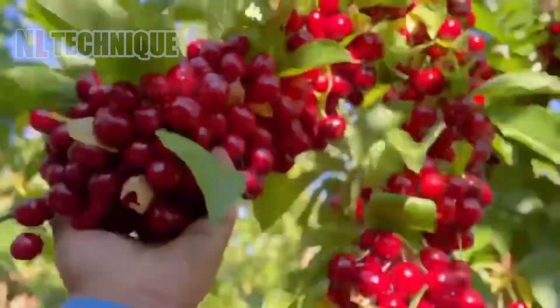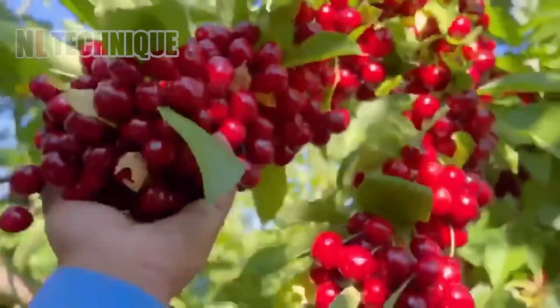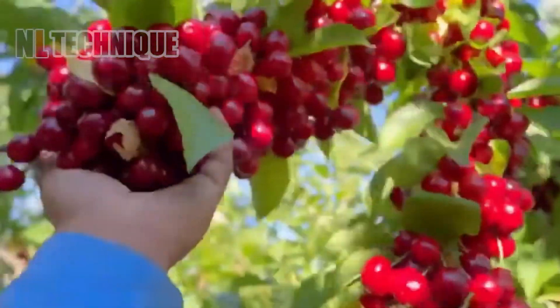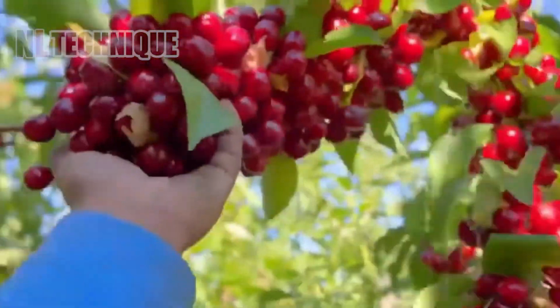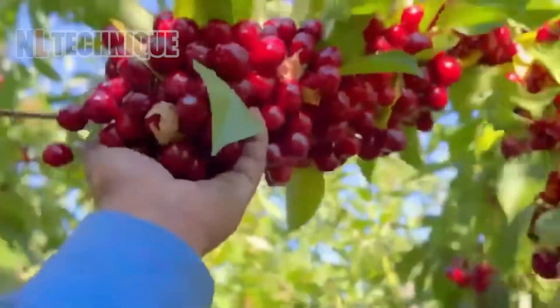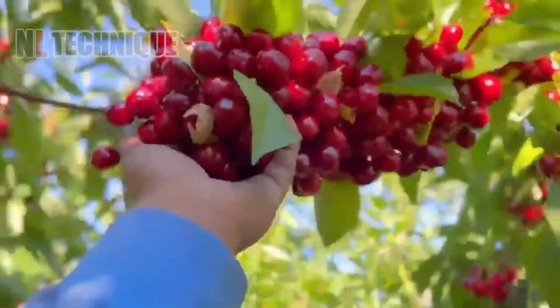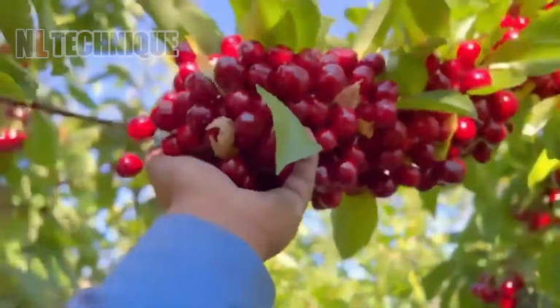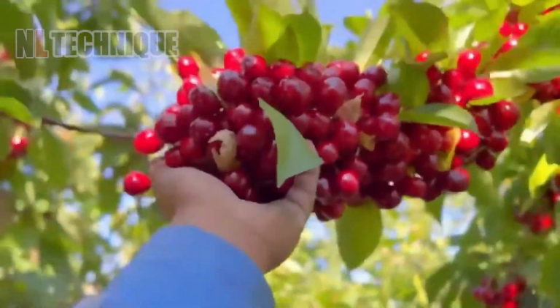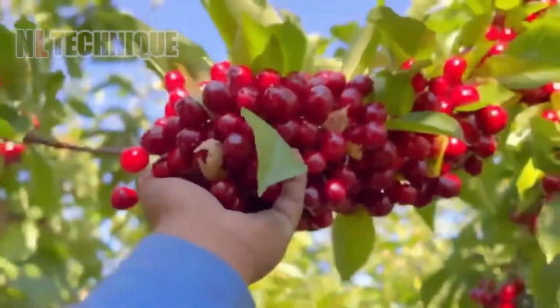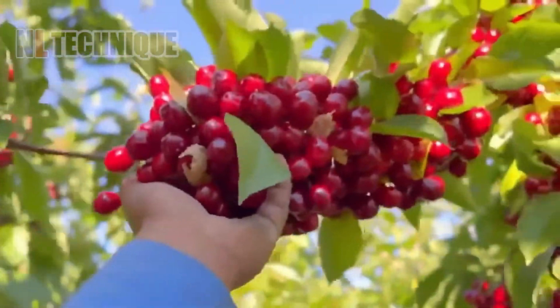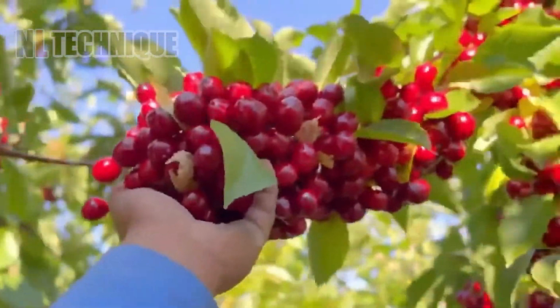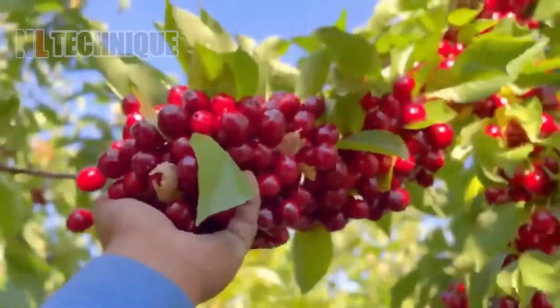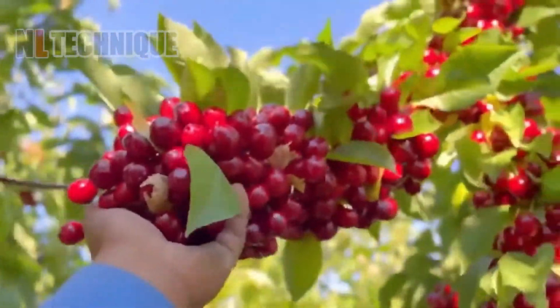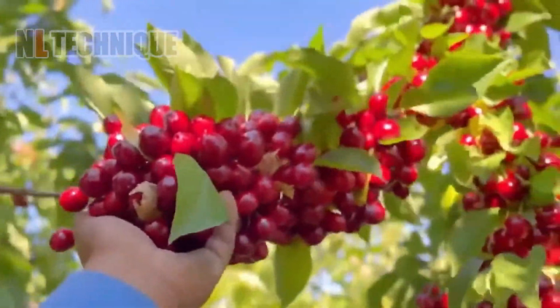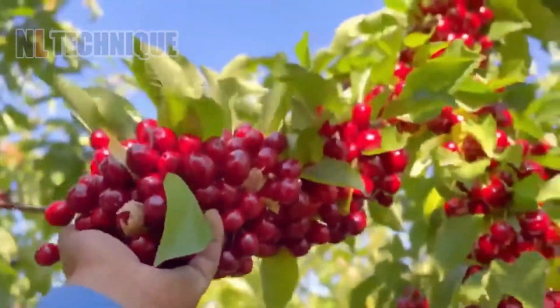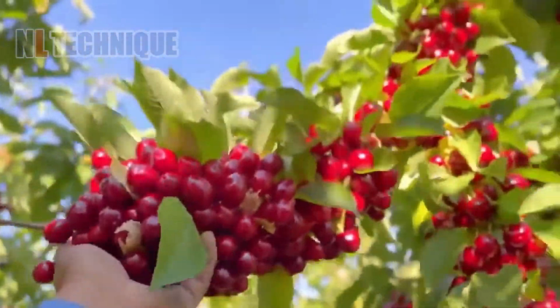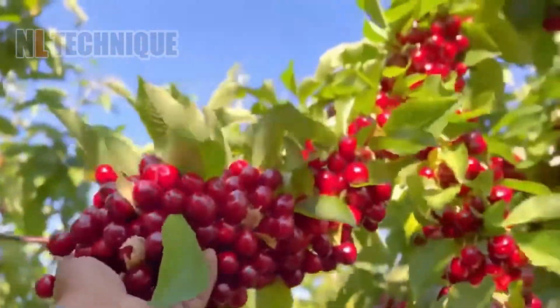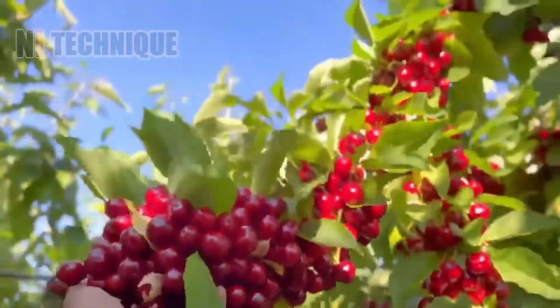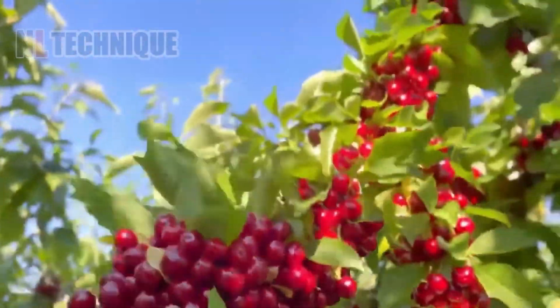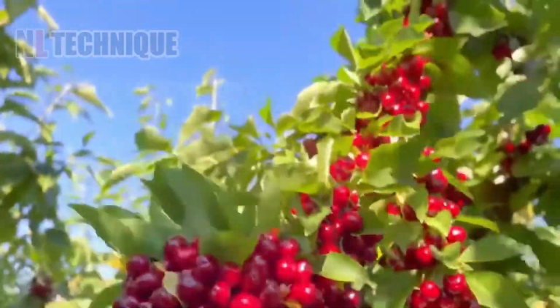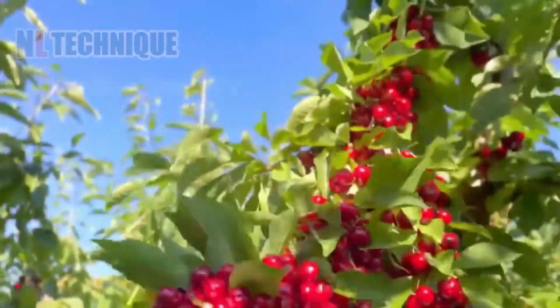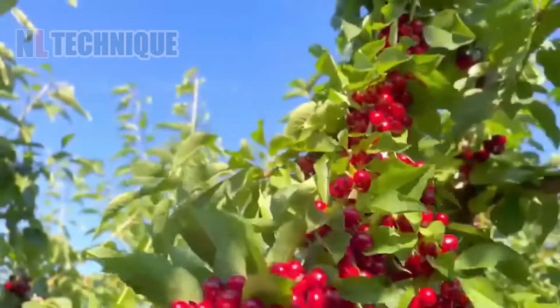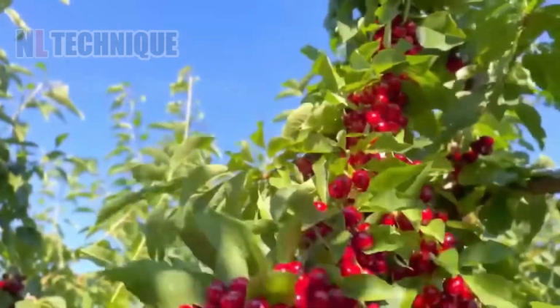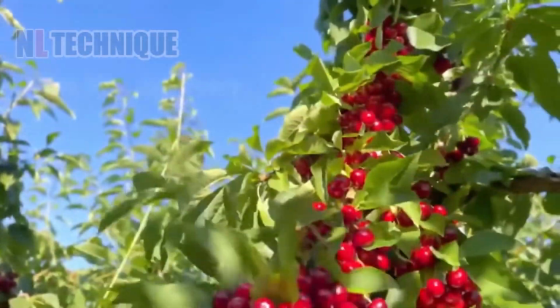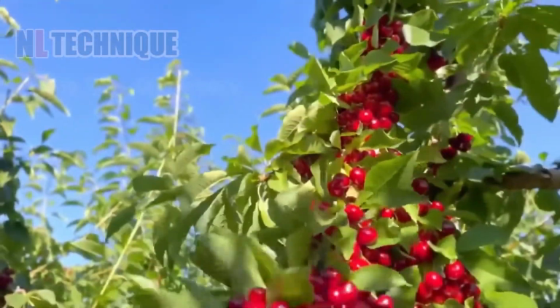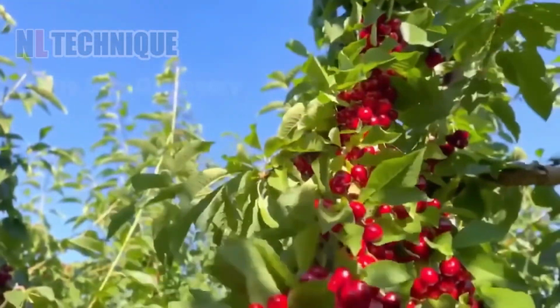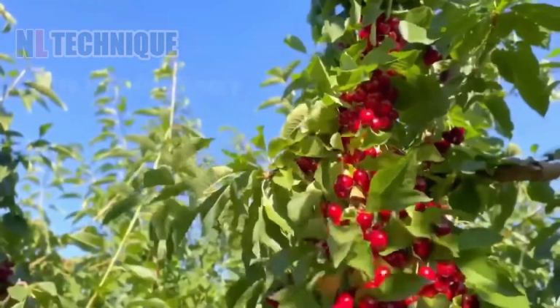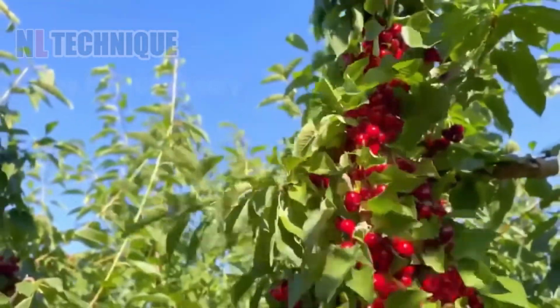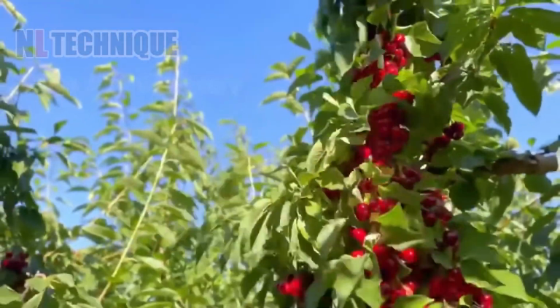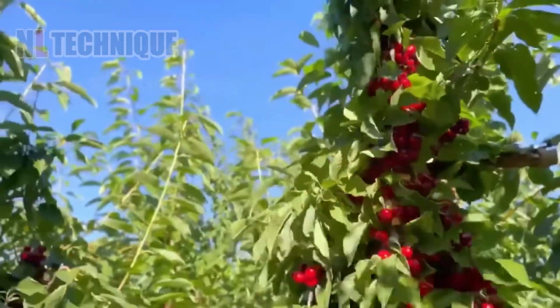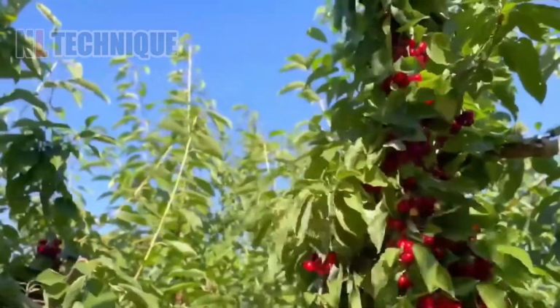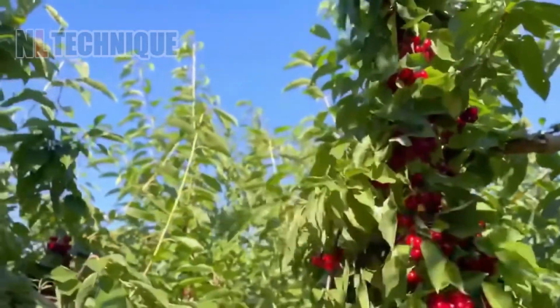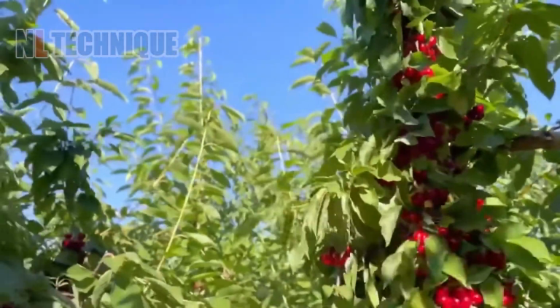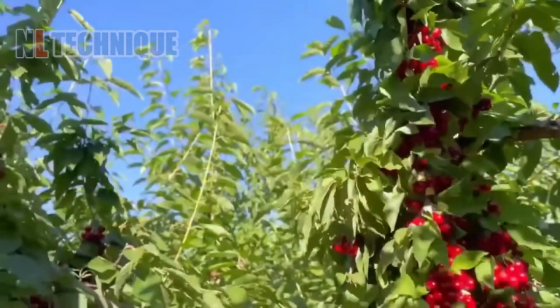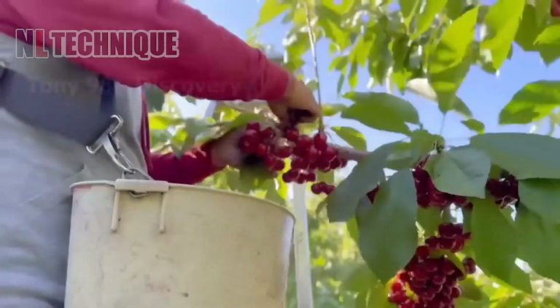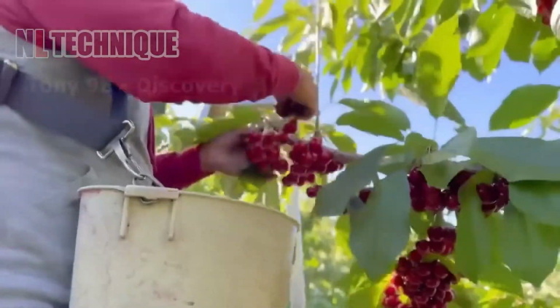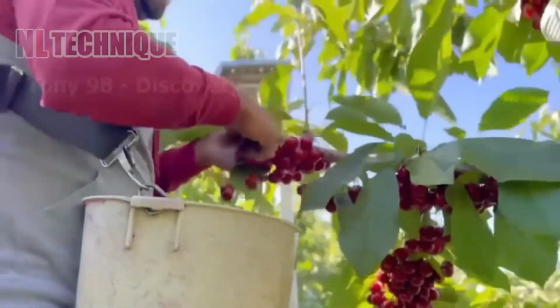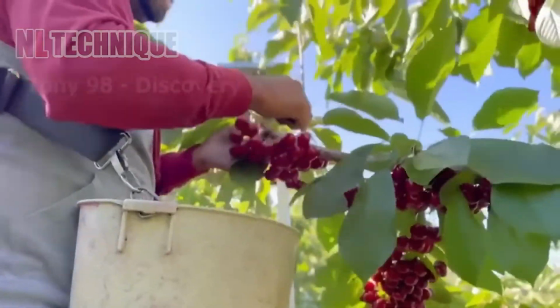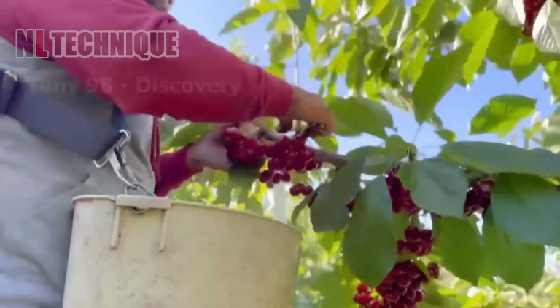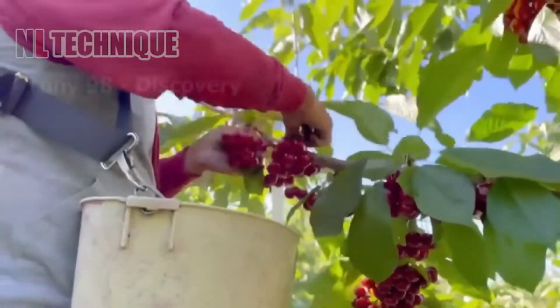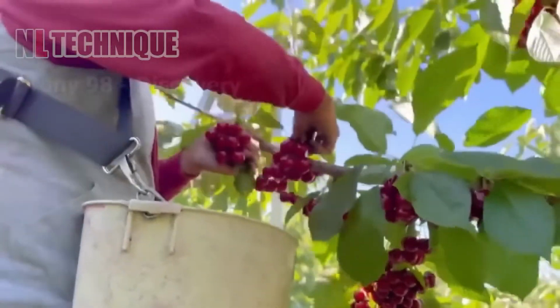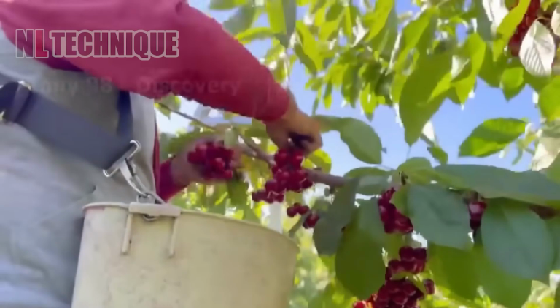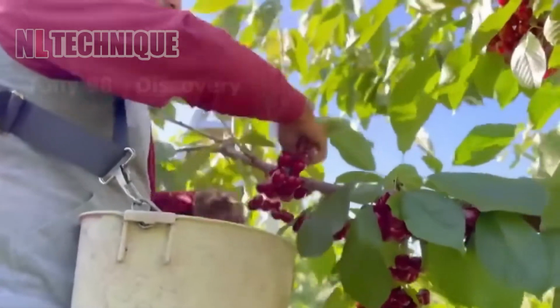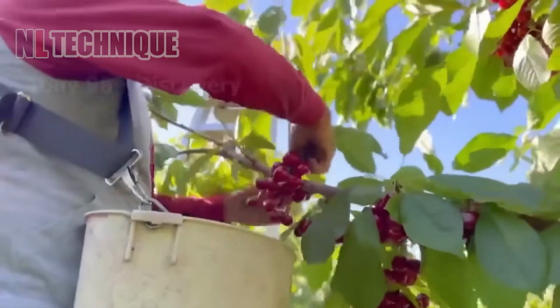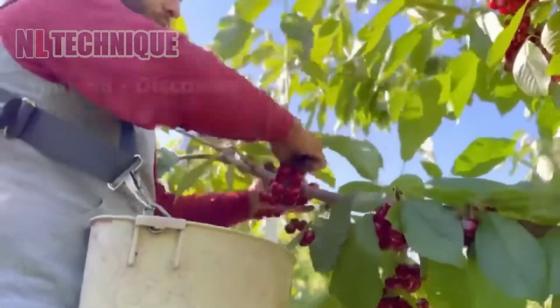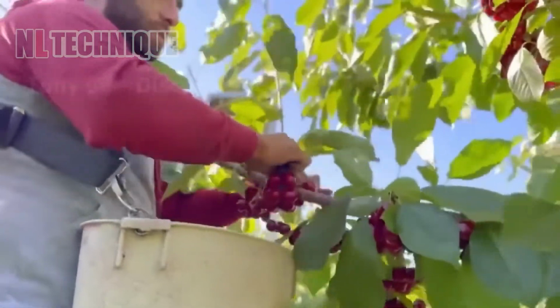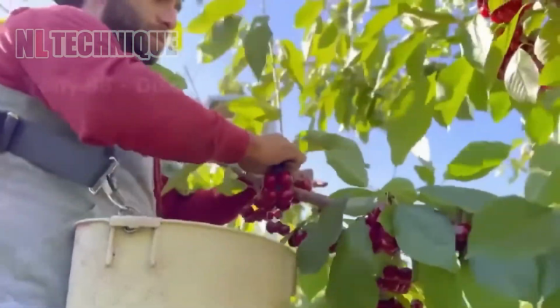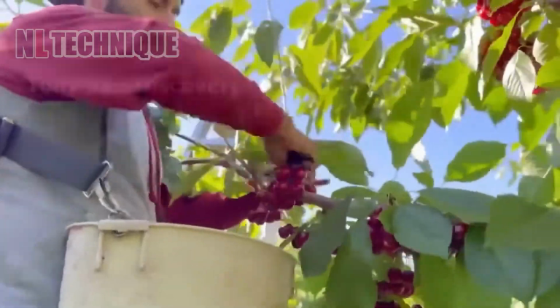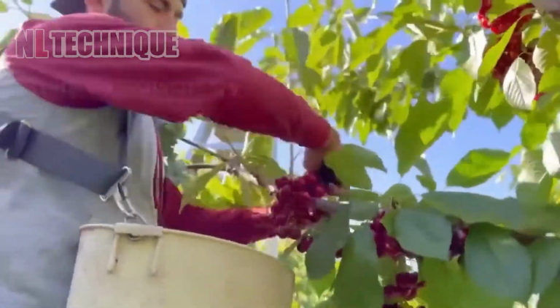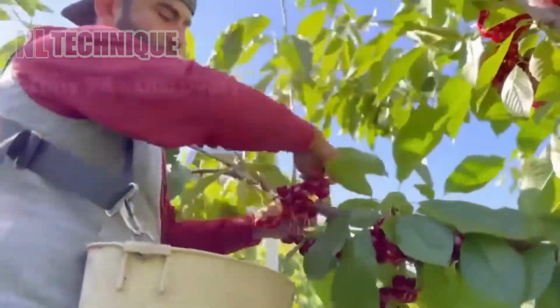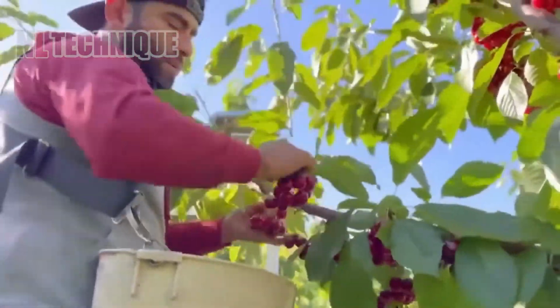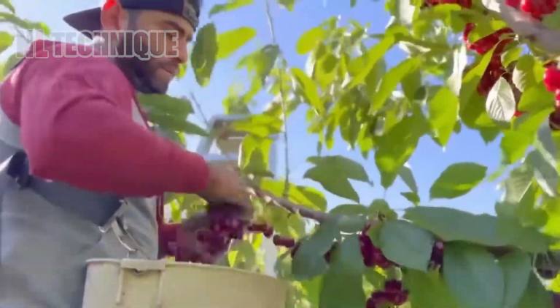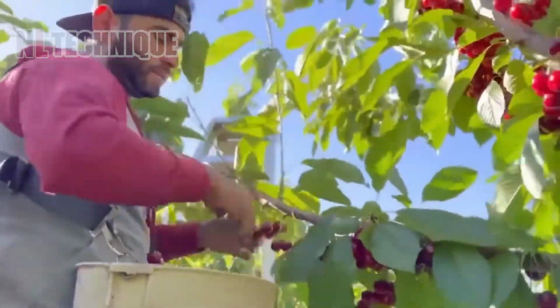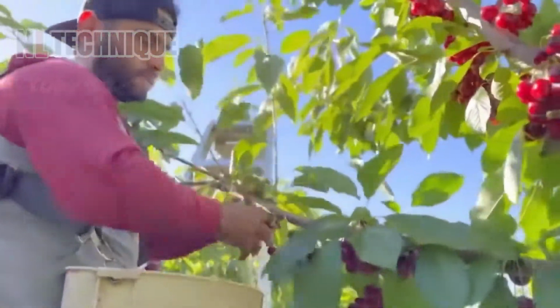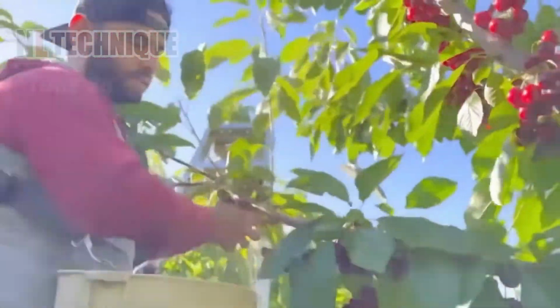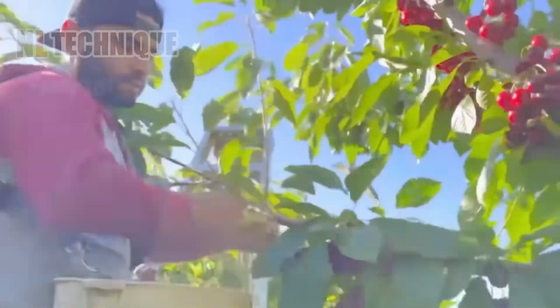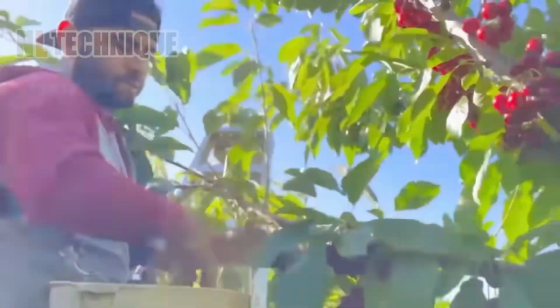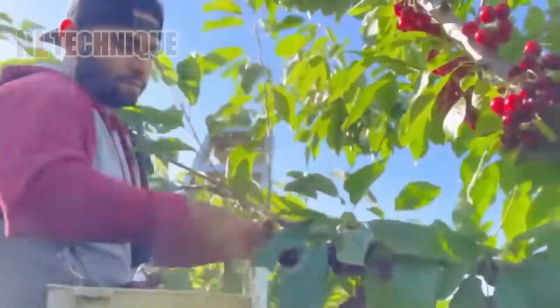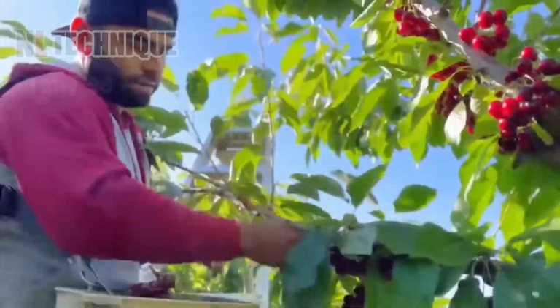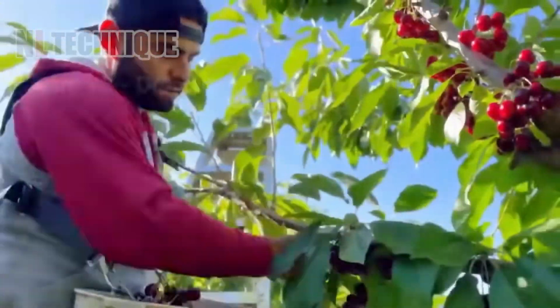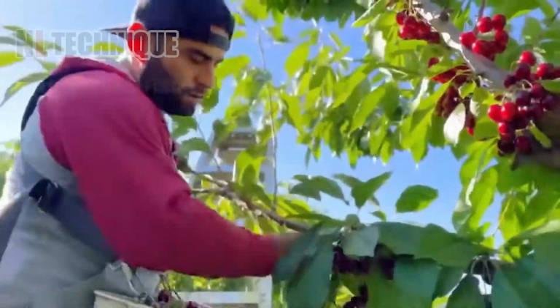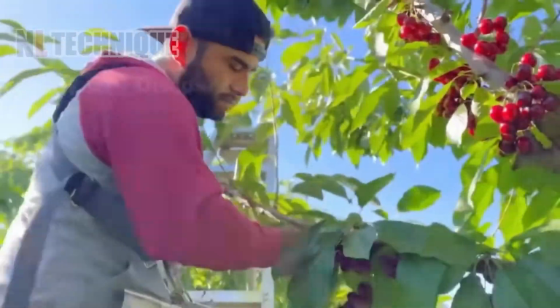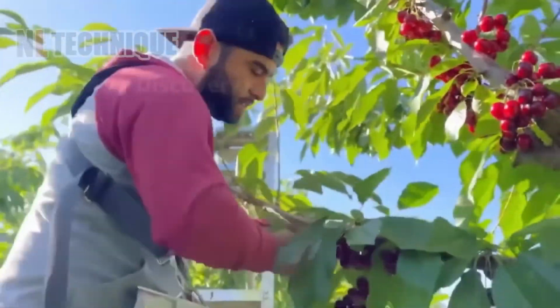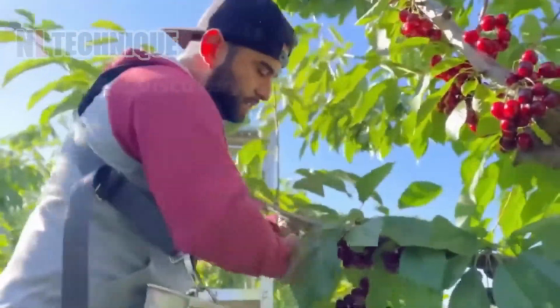Your mouth is probably watering because you can't resist these juicy, ripe red cherries.